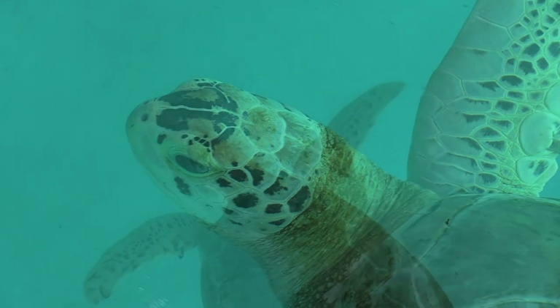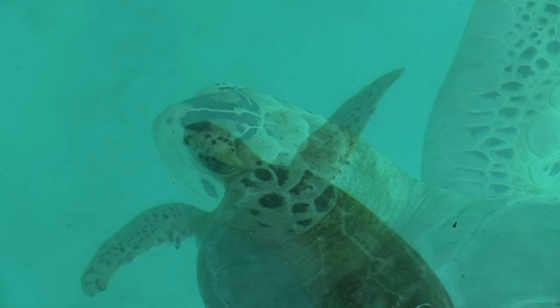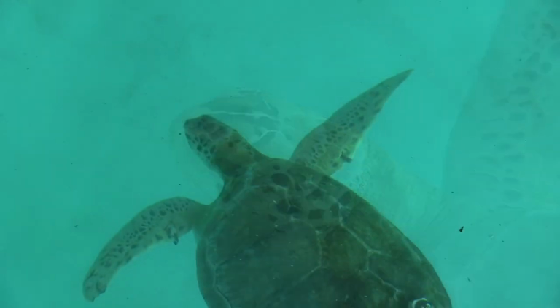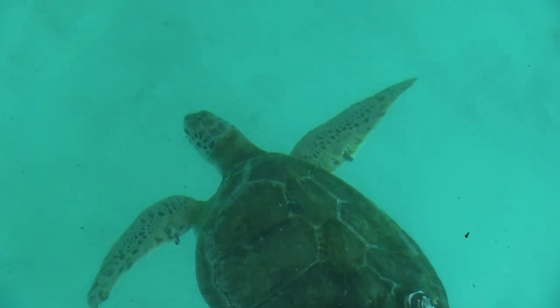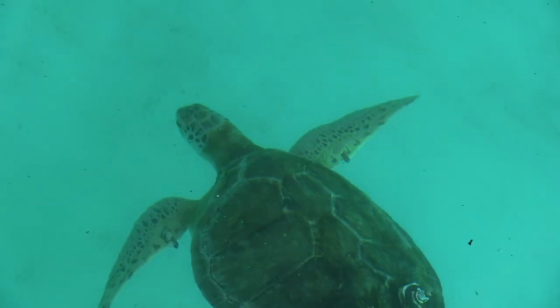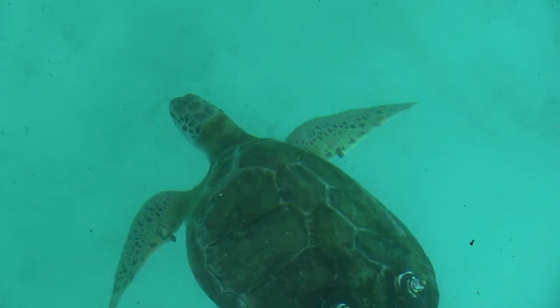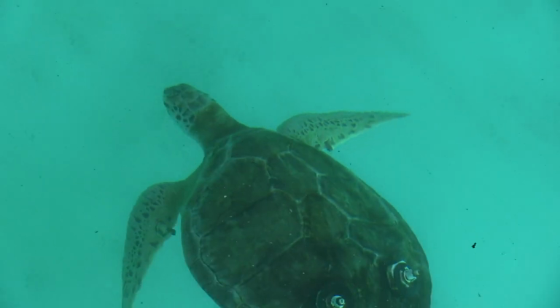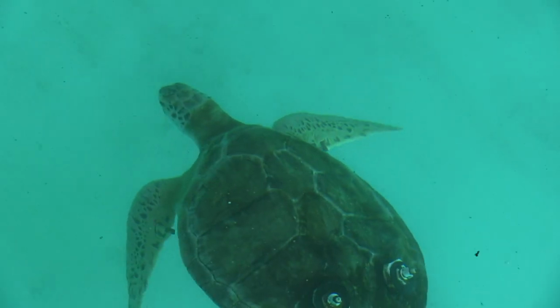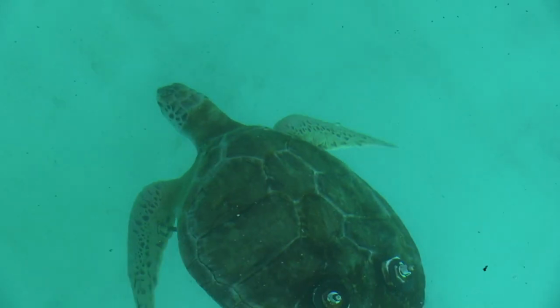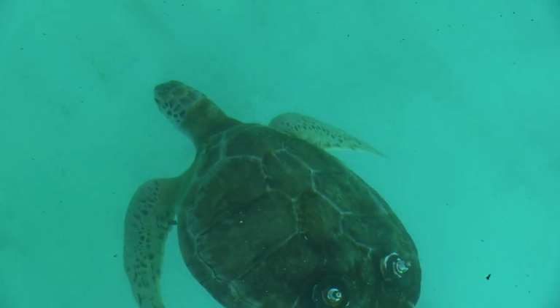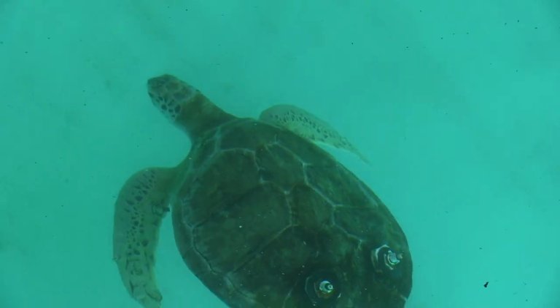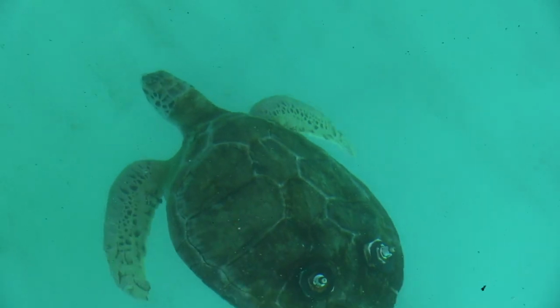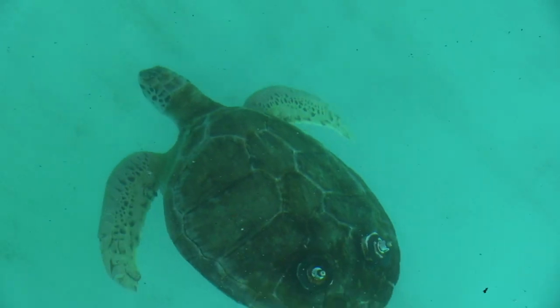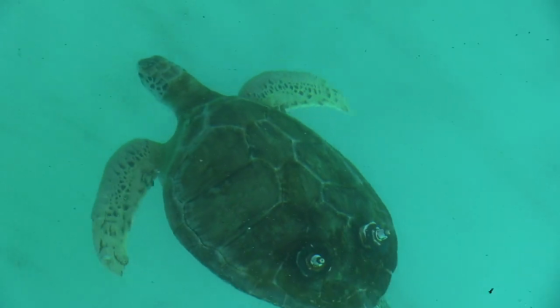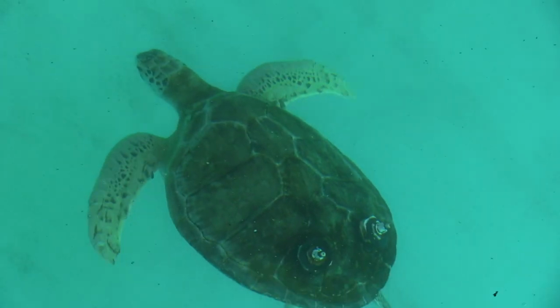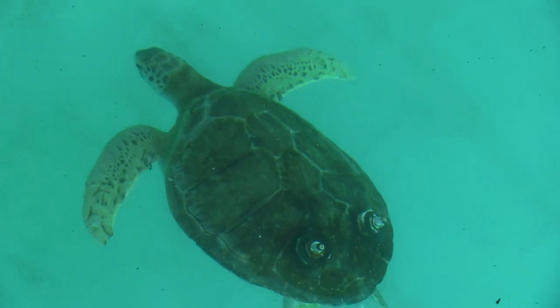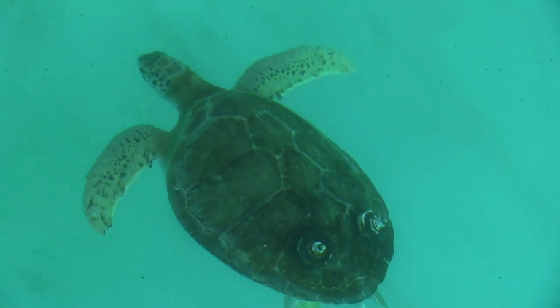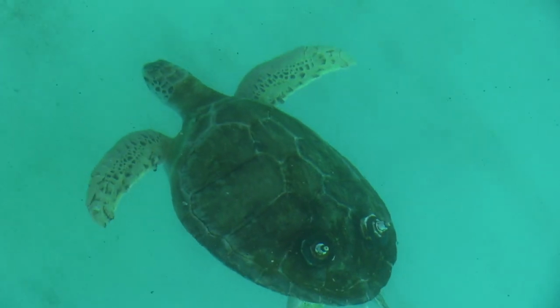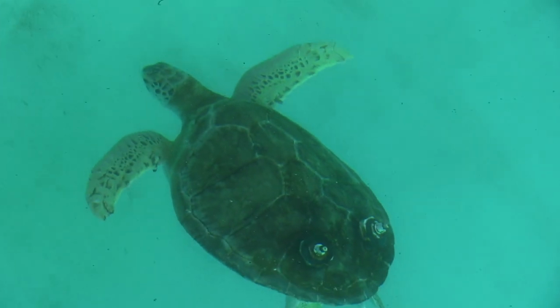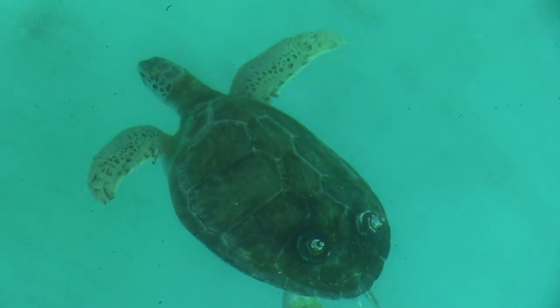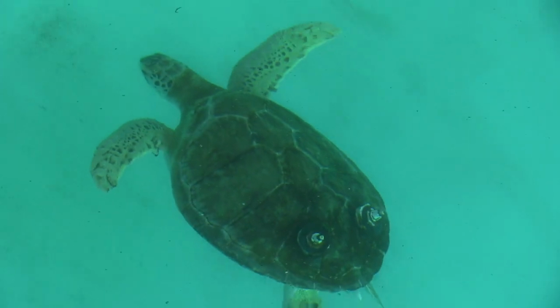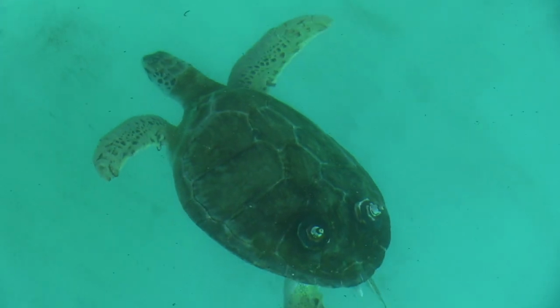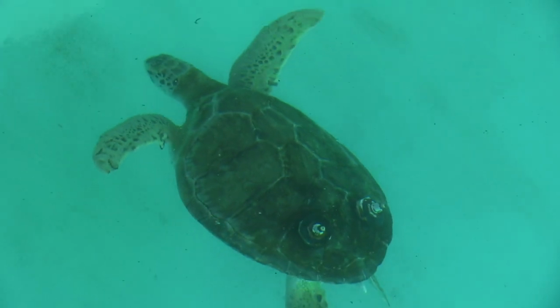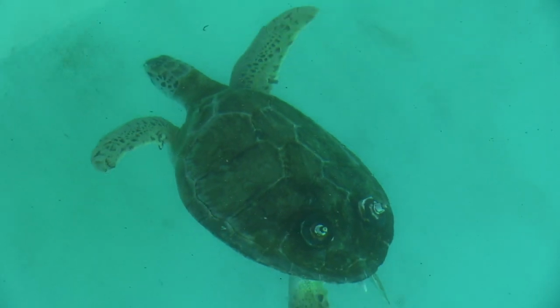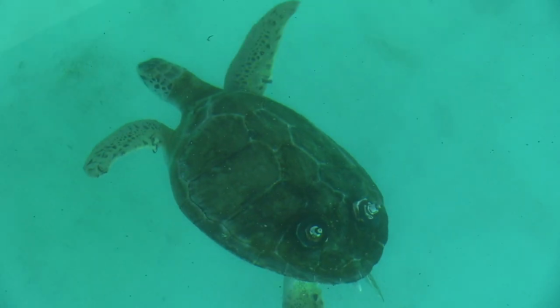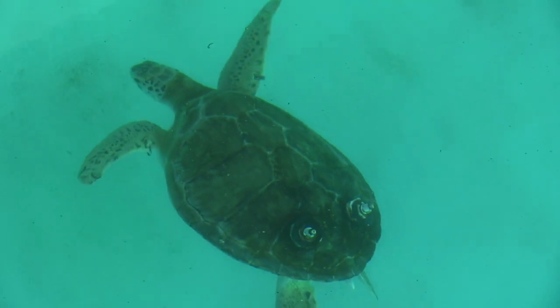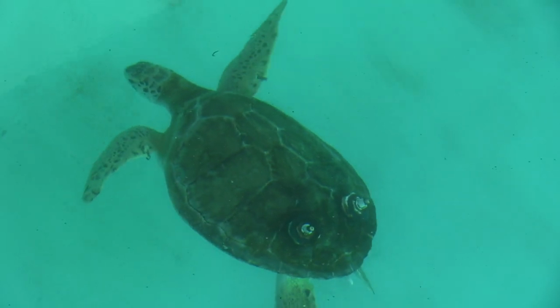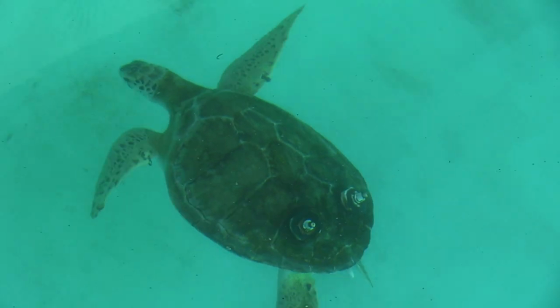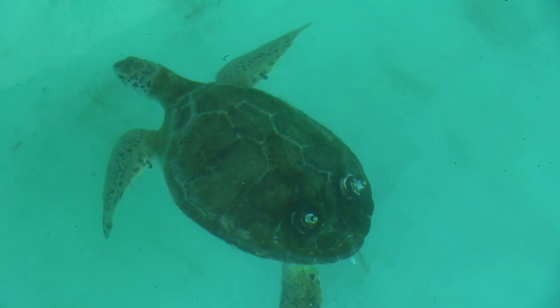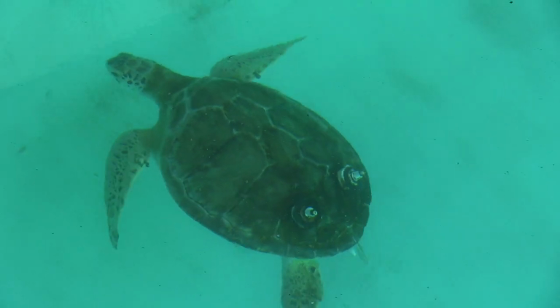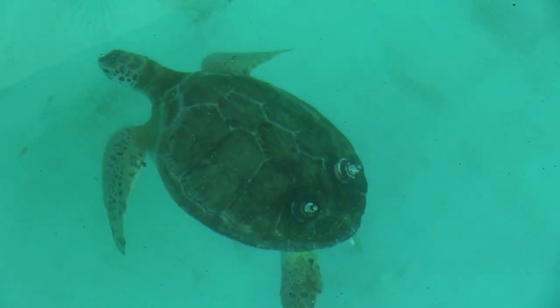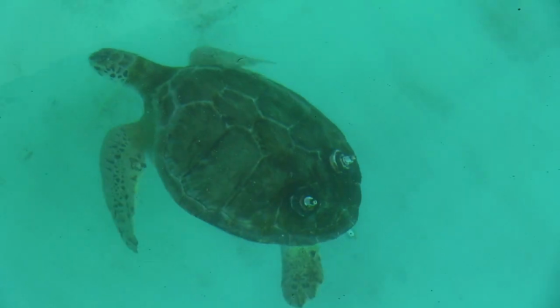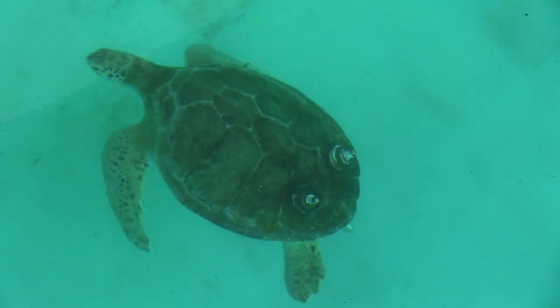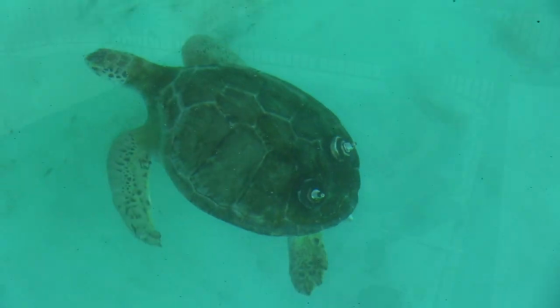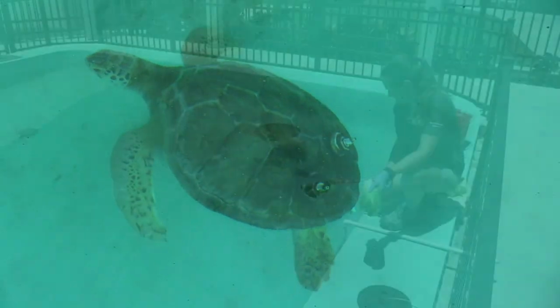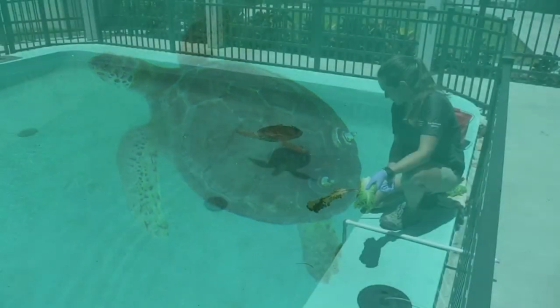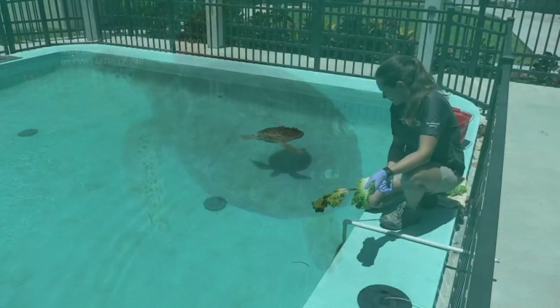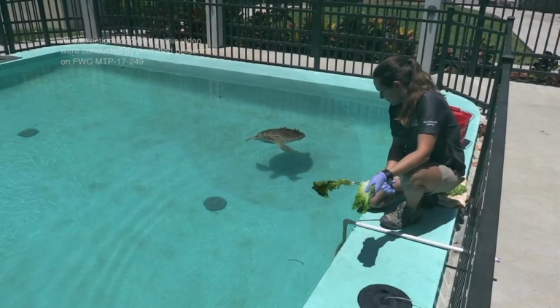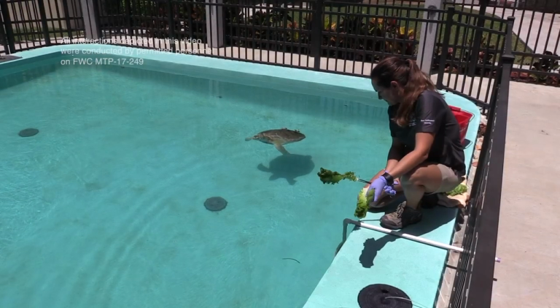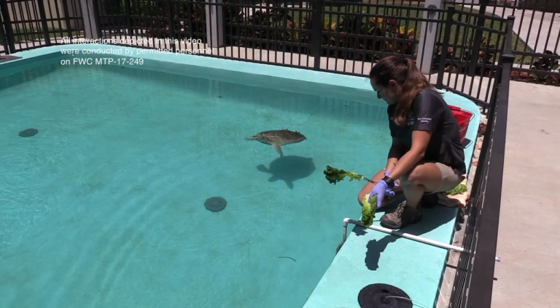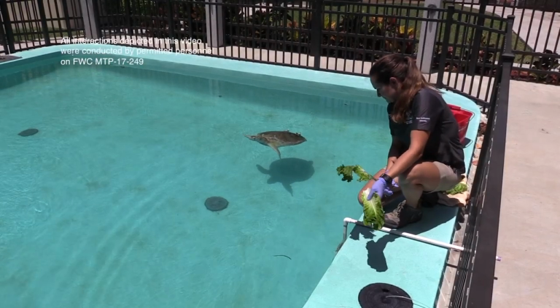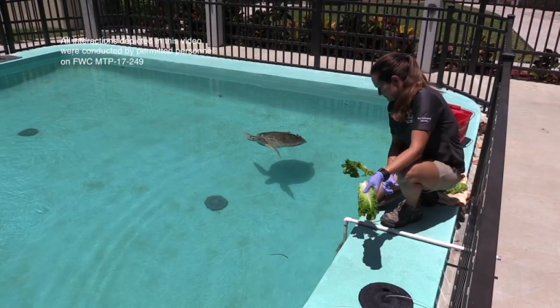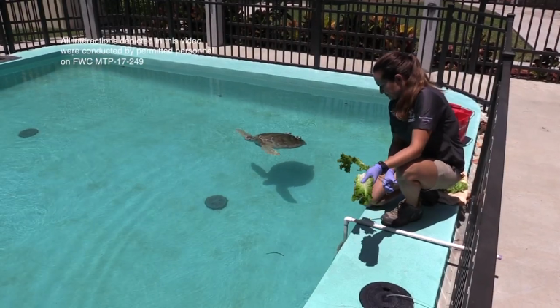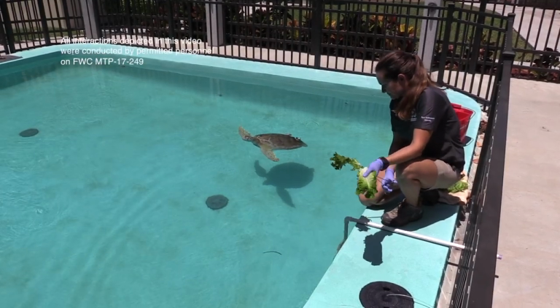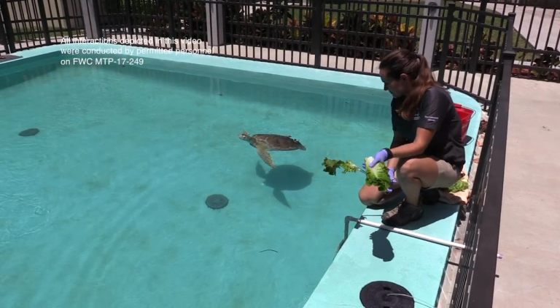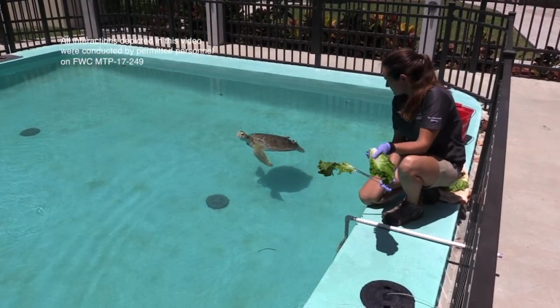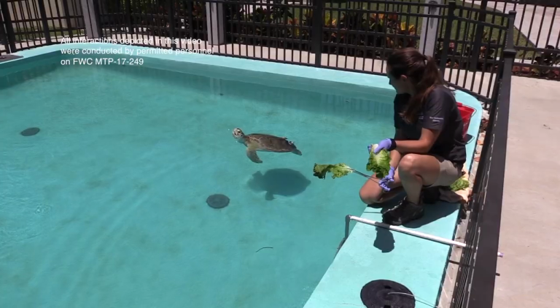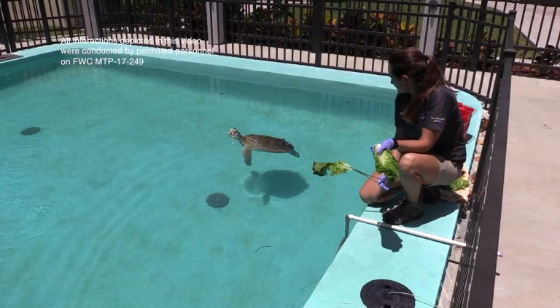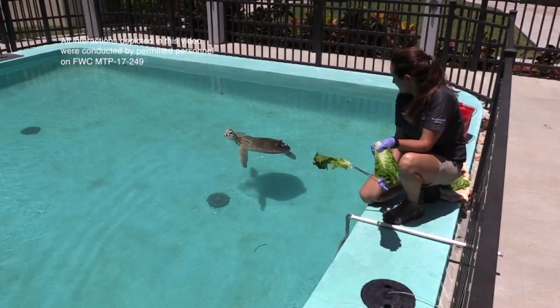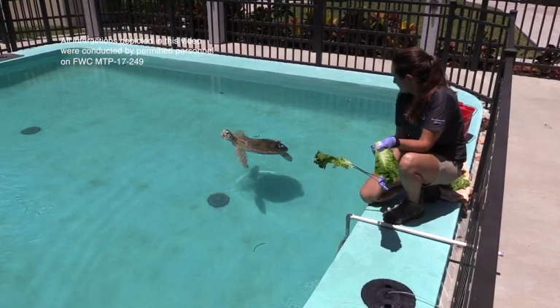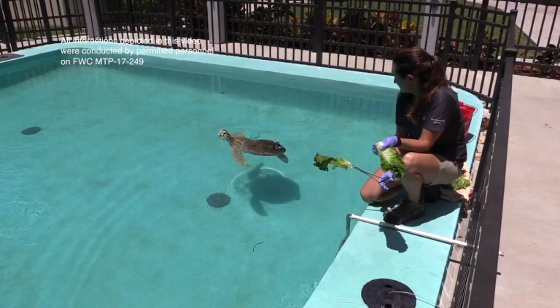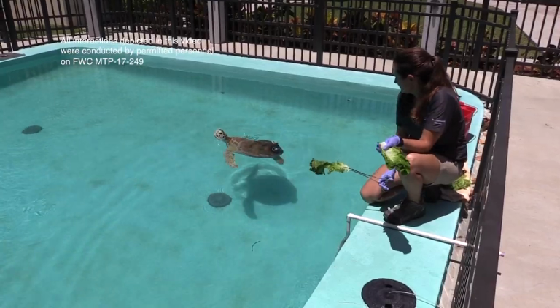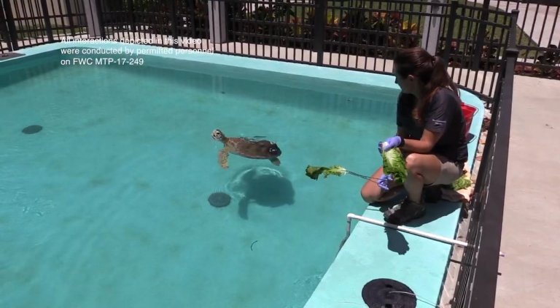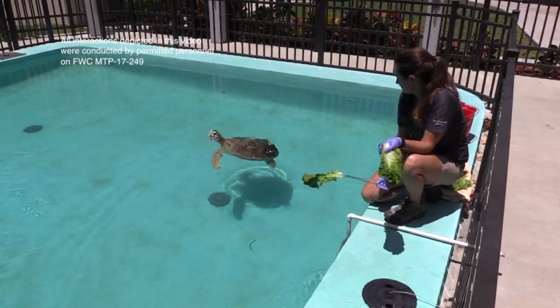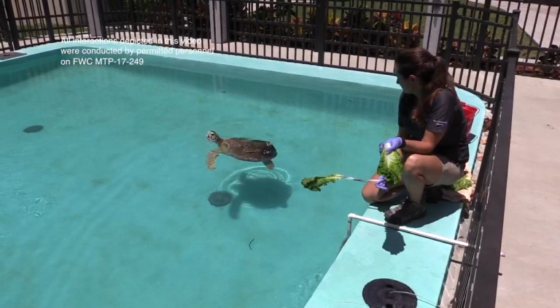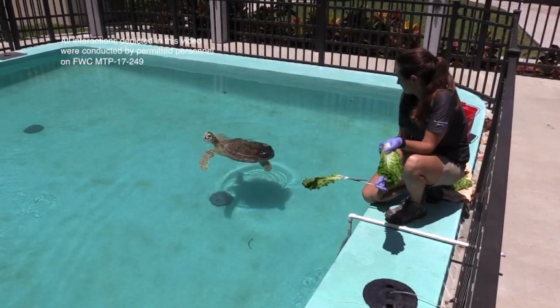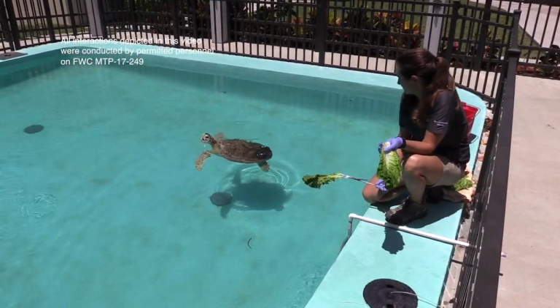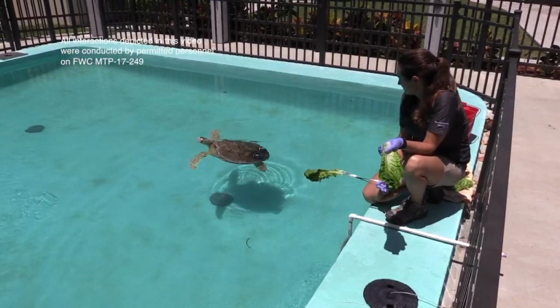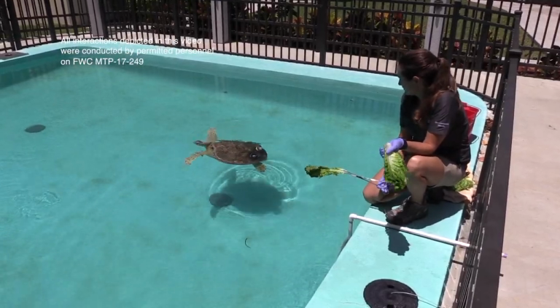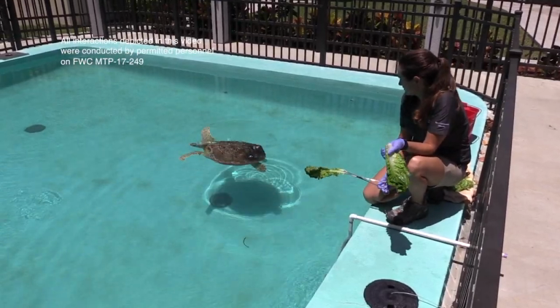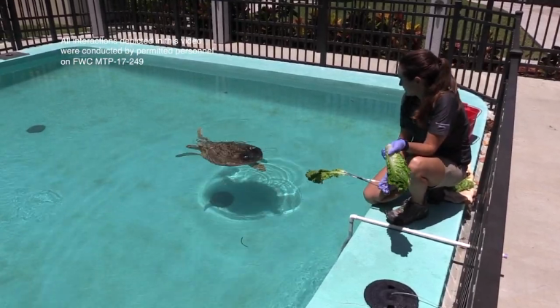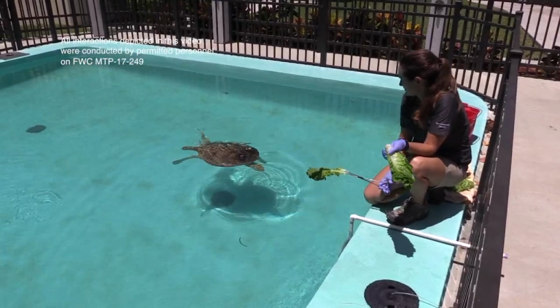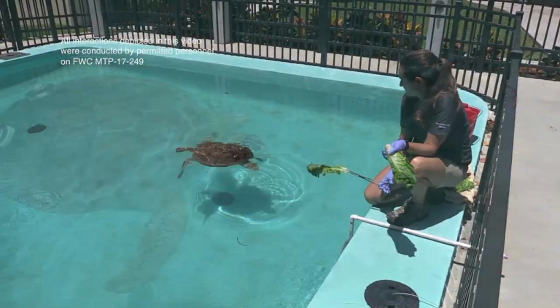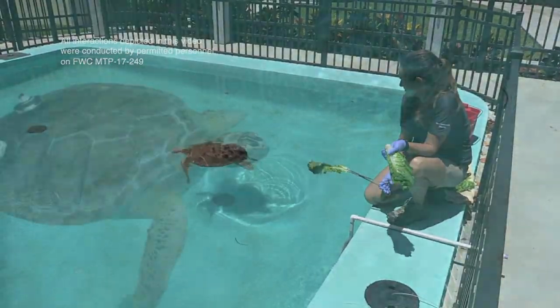The weights are just epoxied on, so over time they may fall off, and as she gets larger, we might have to adjust the amount of weight on them.